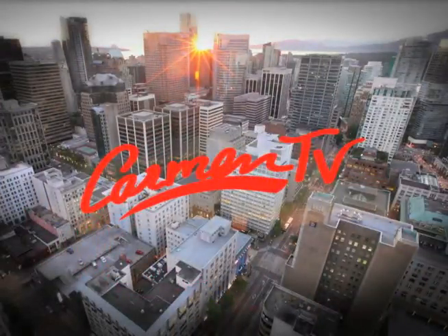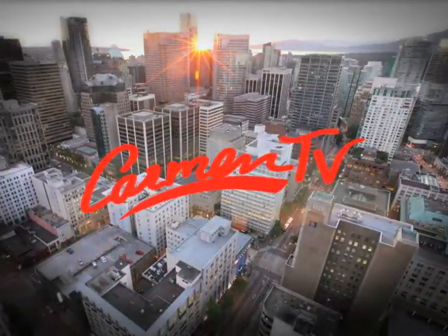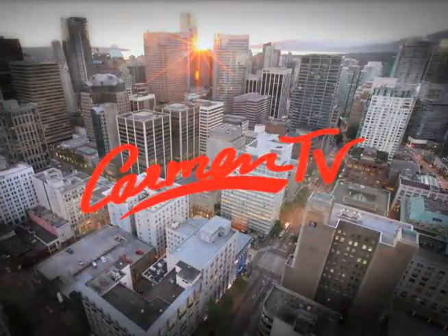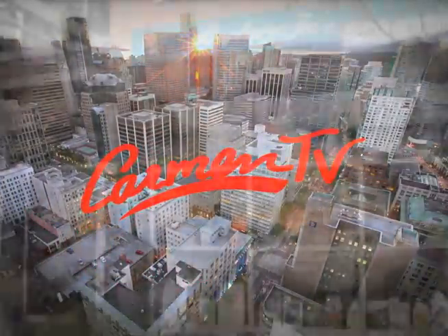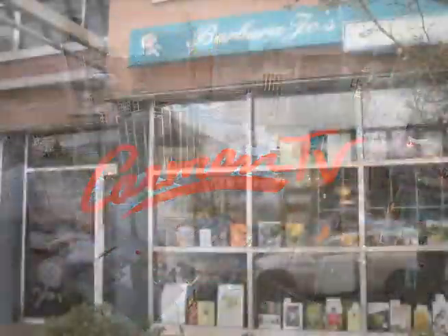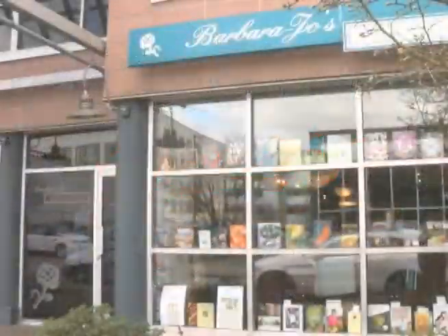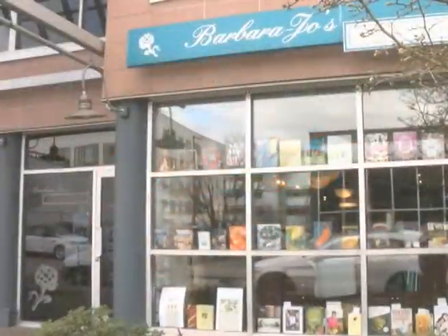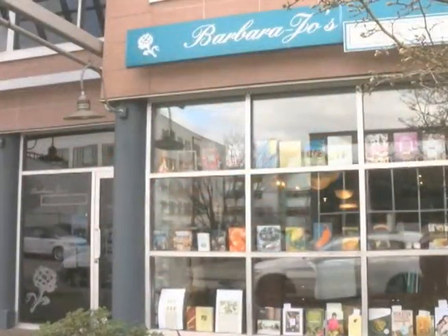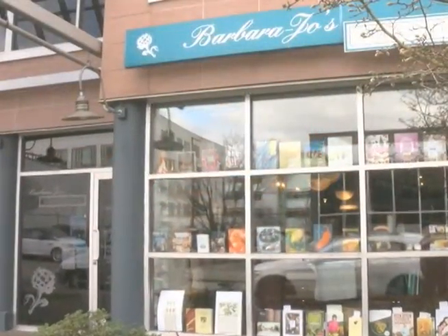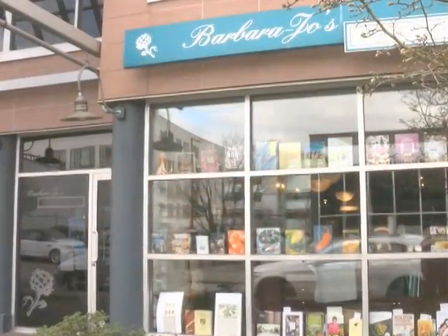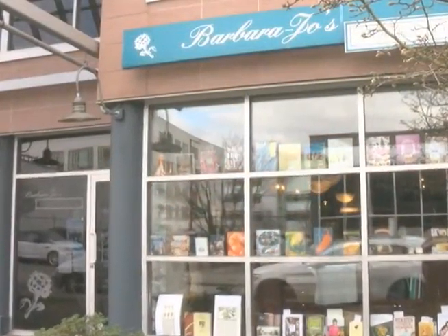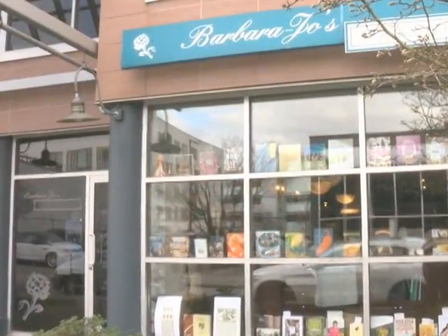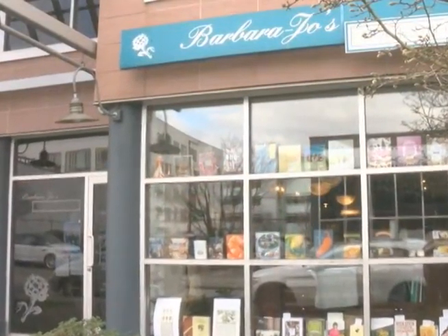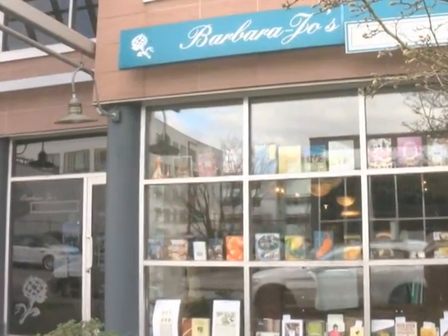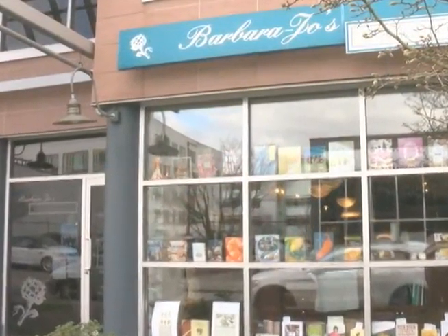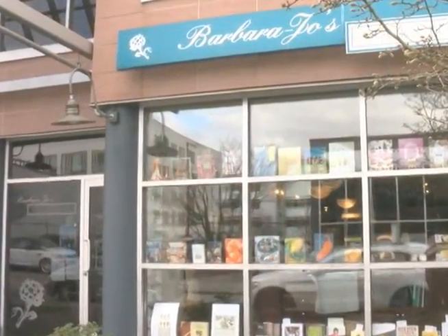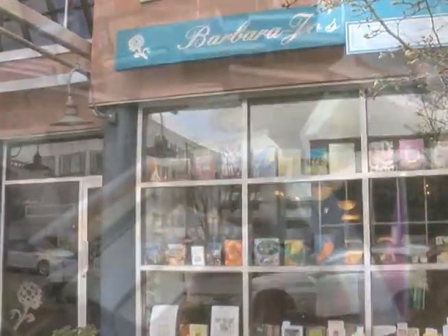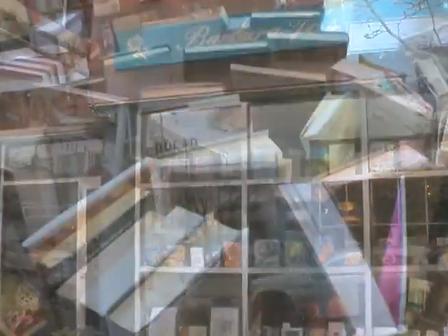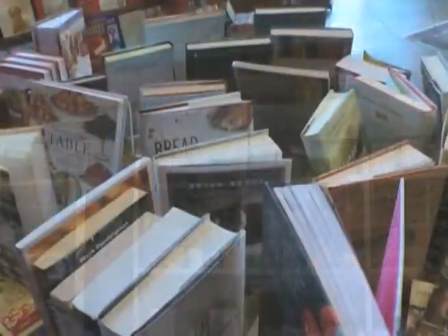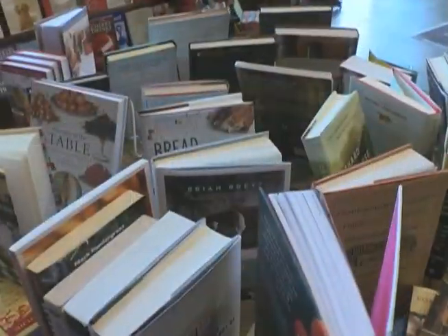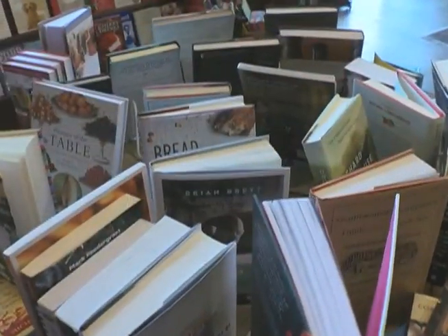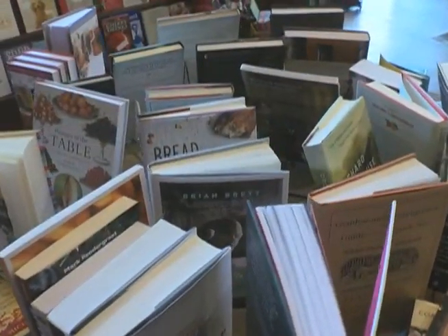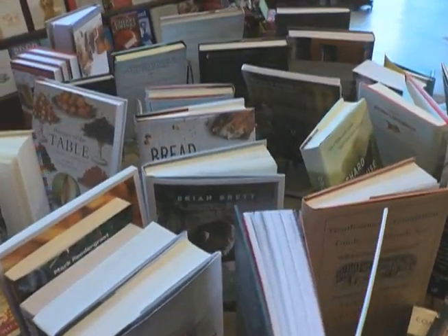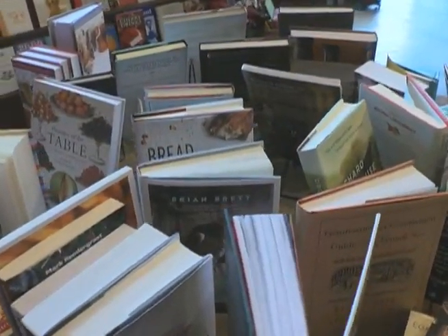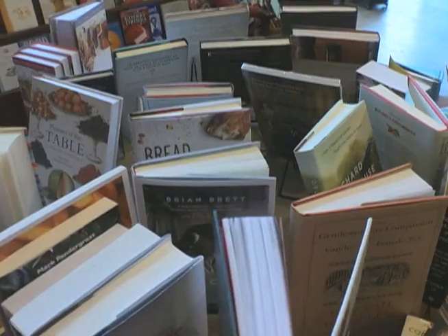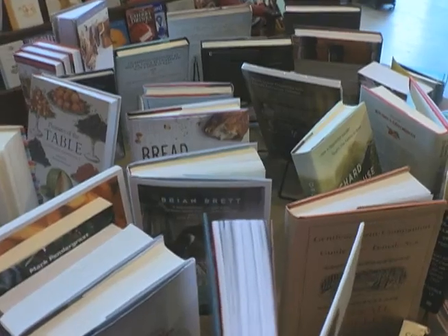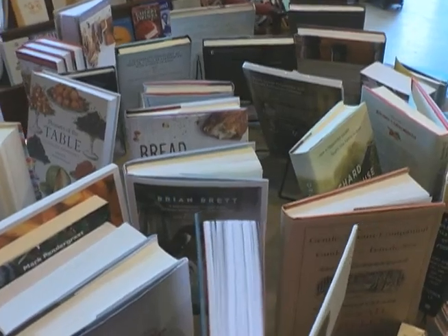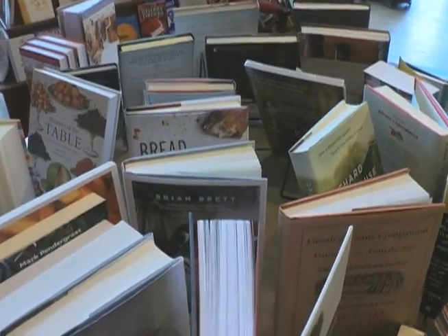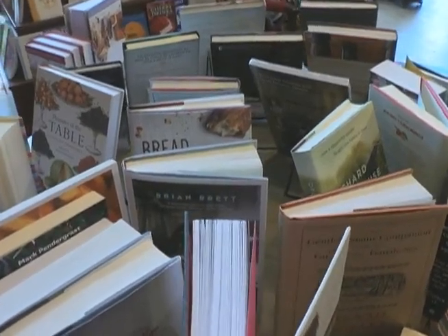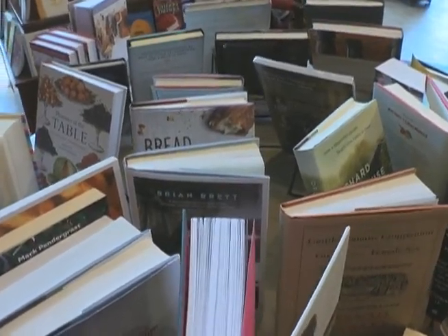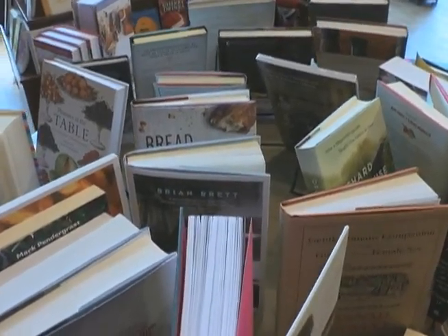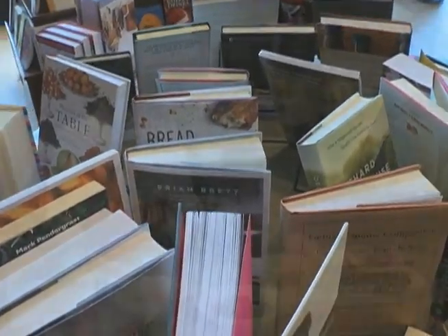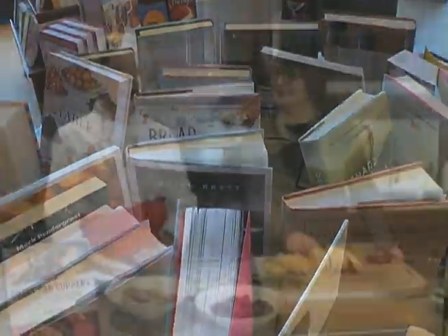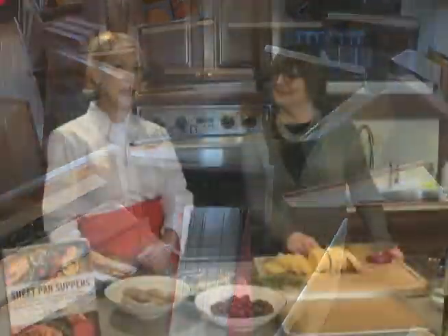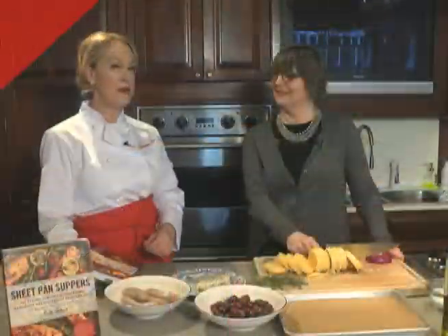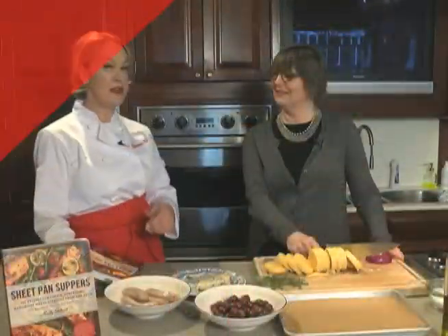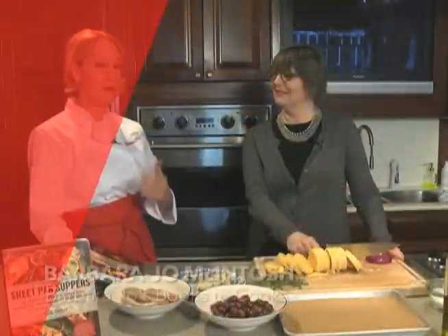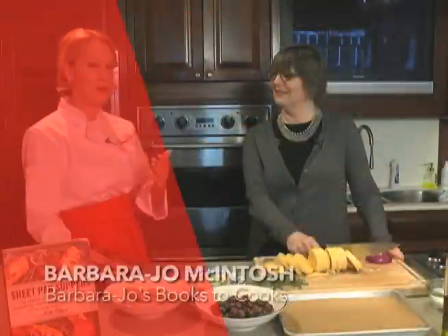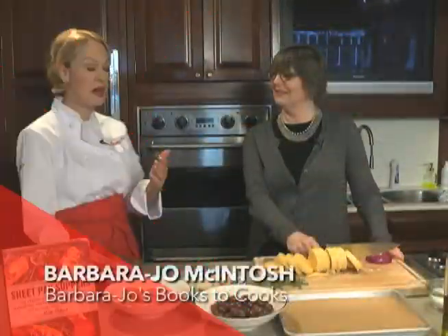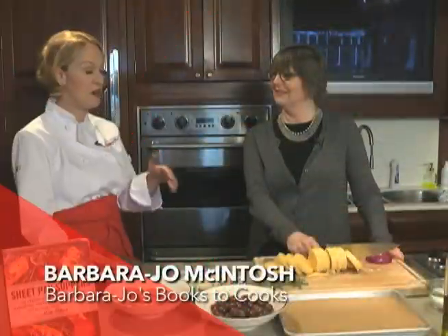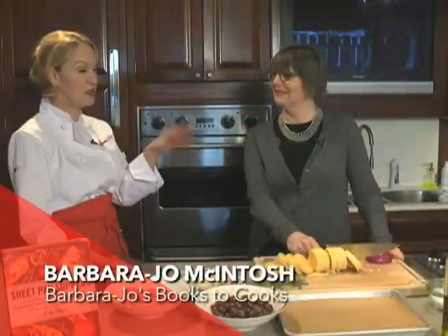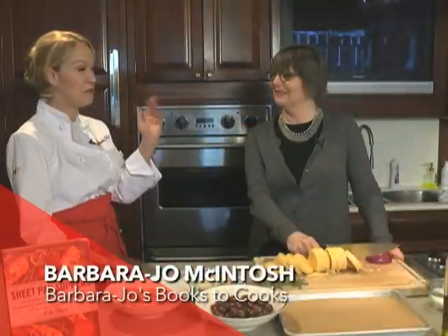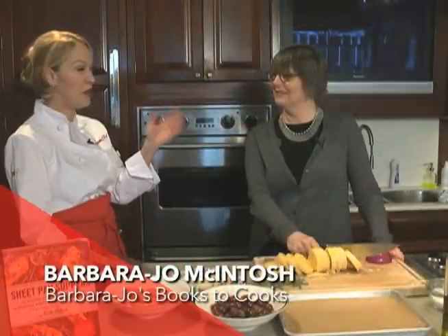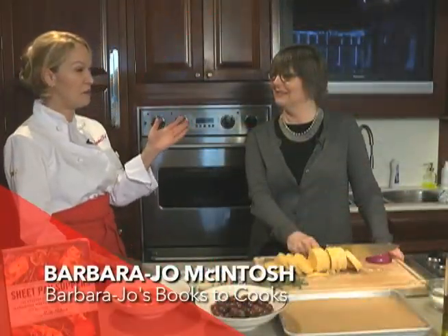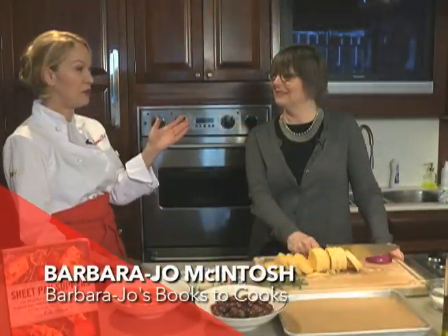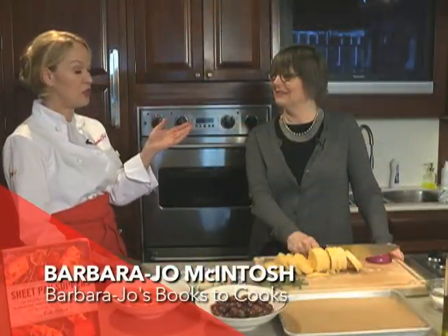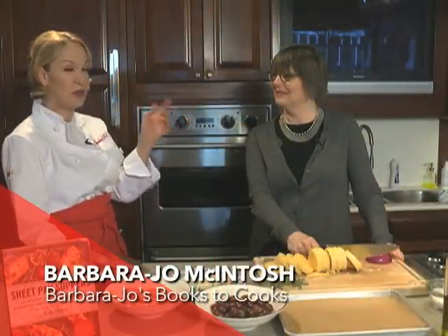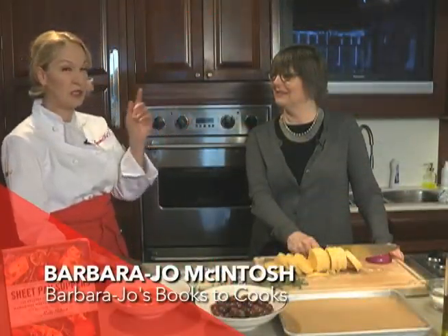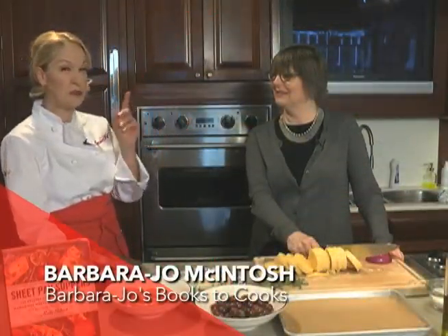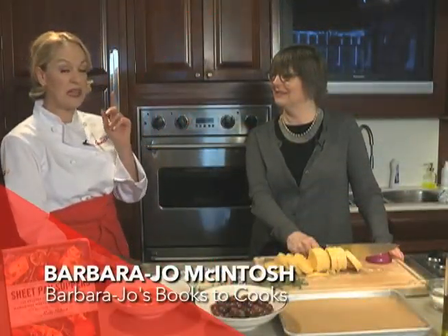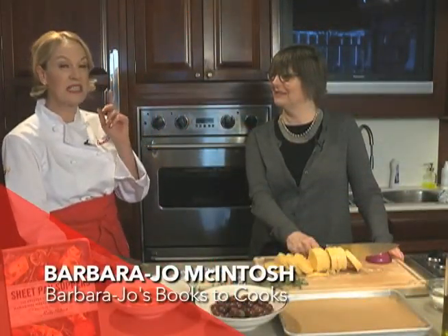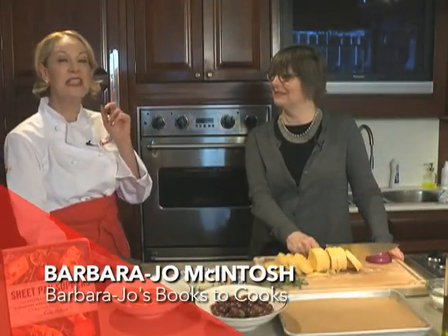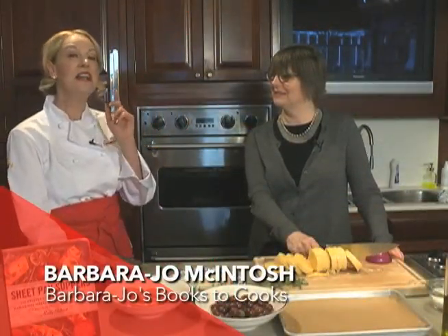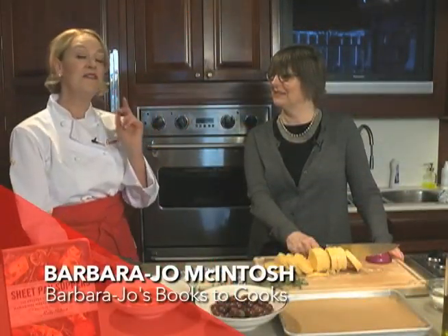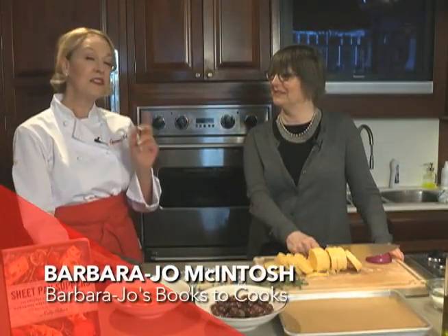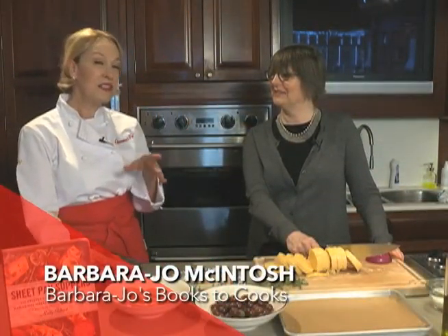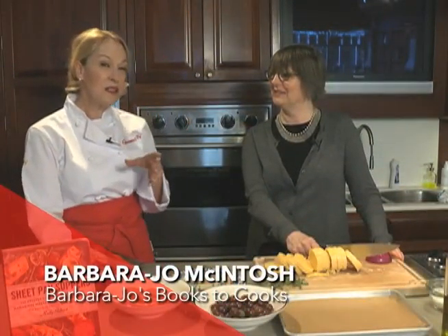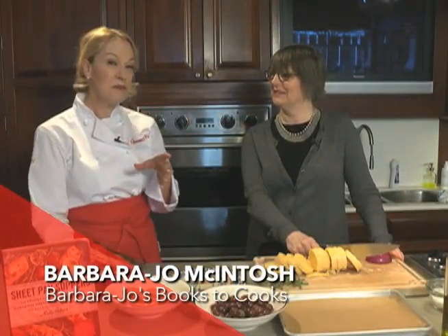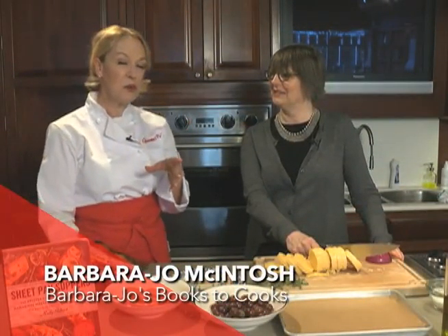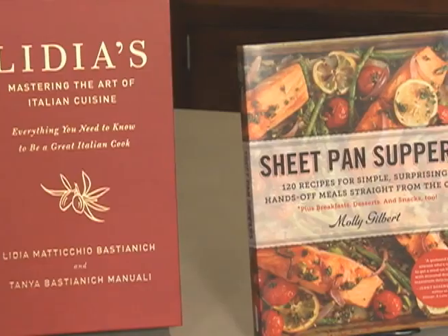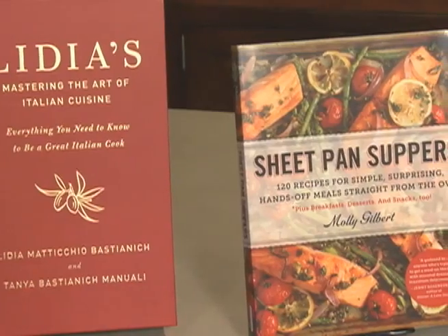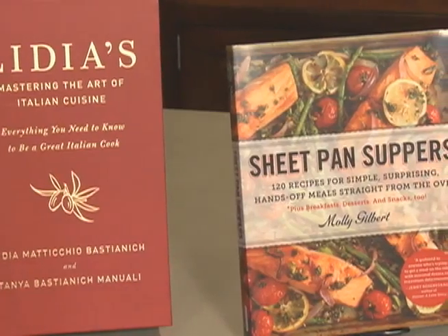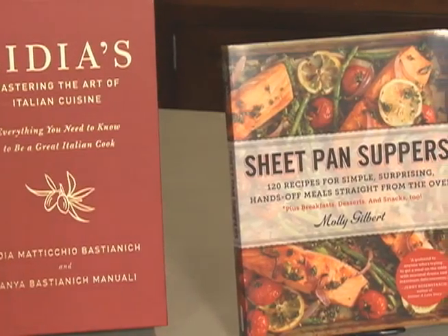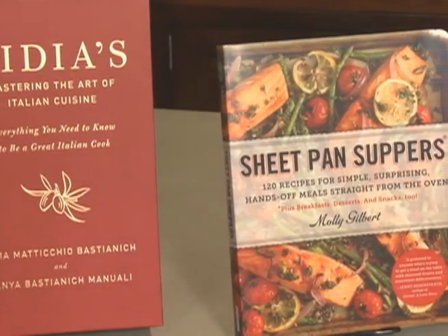In this bookstore, there are 6,000 tomes that you can come in and browse, and Barbara Jo has picked a very simple one for me.